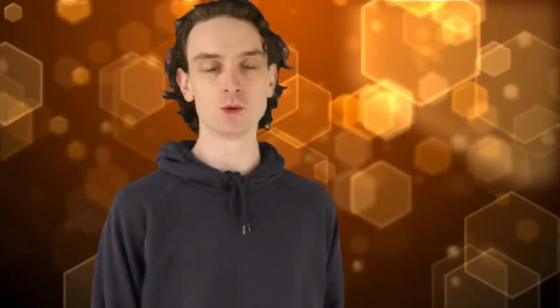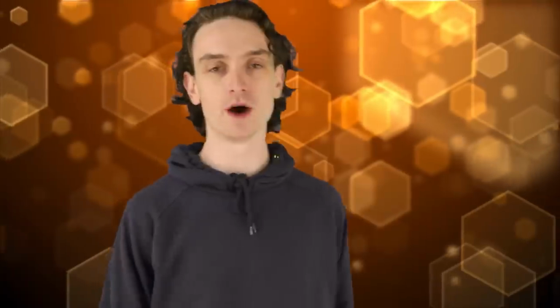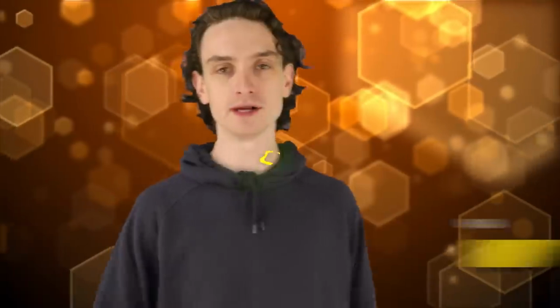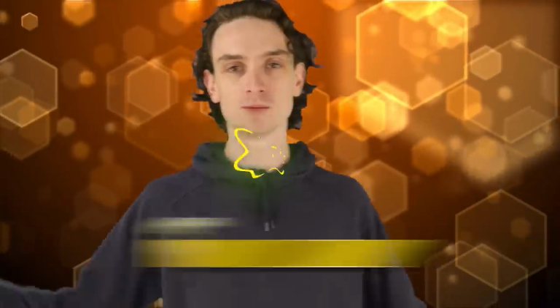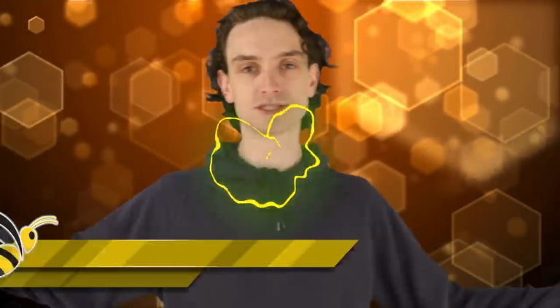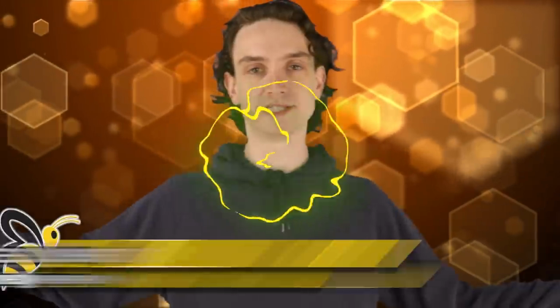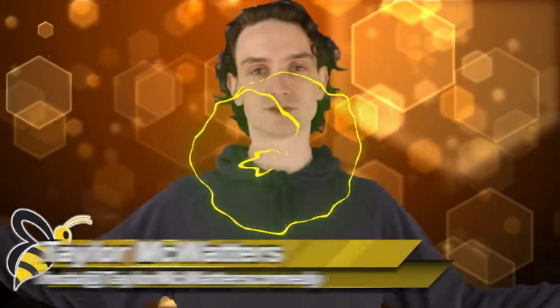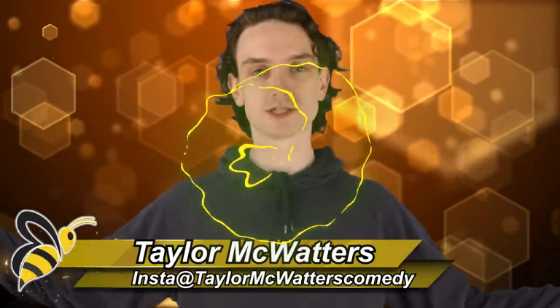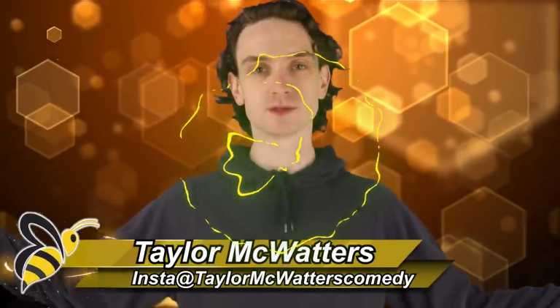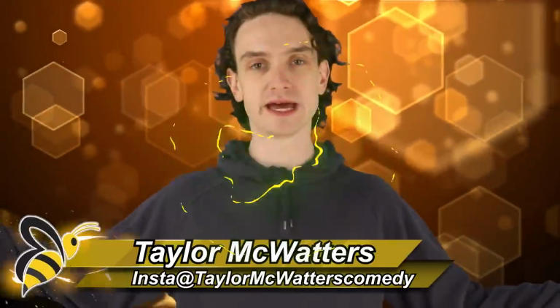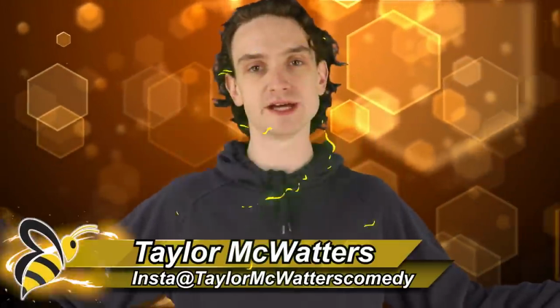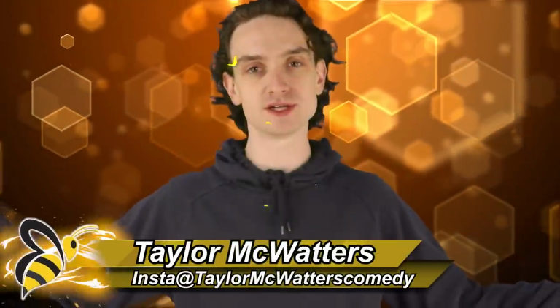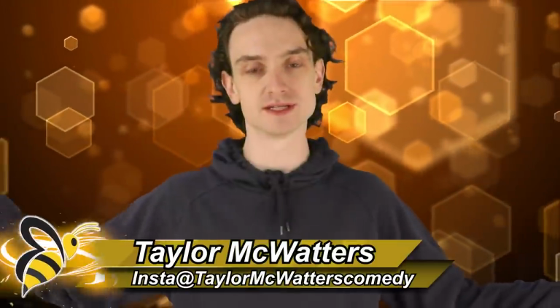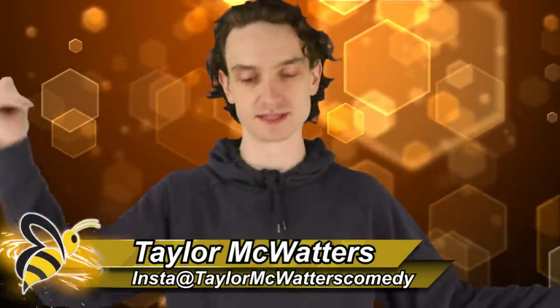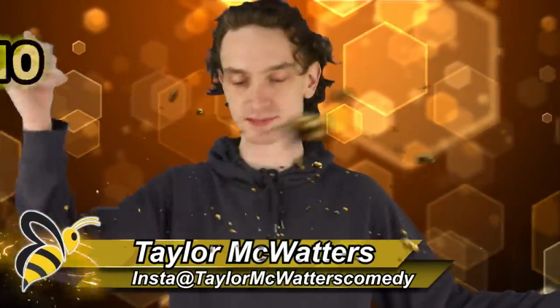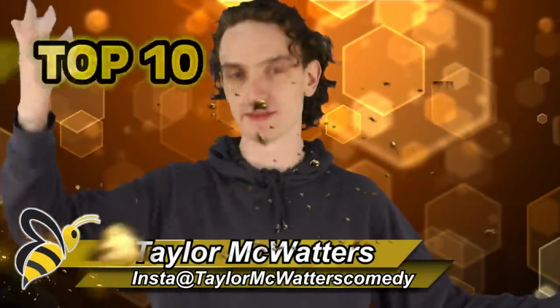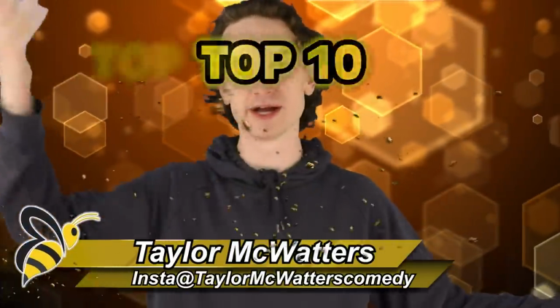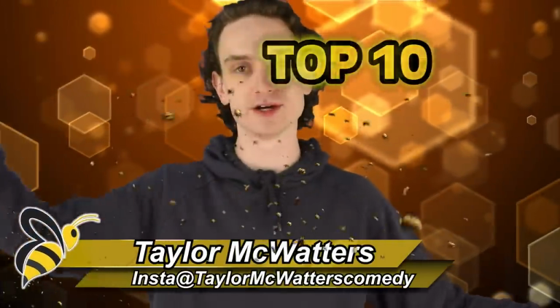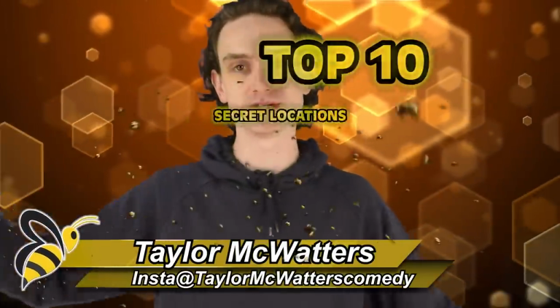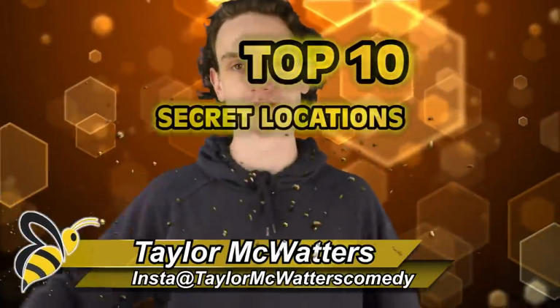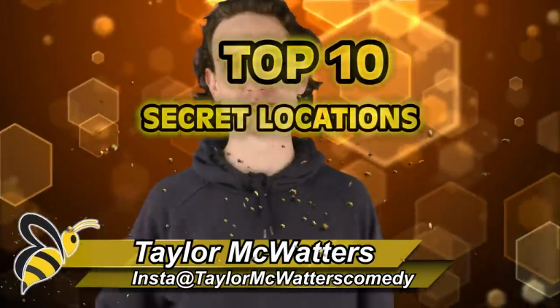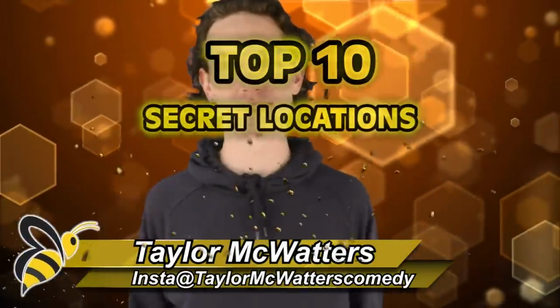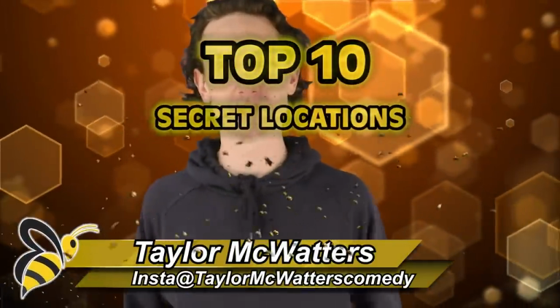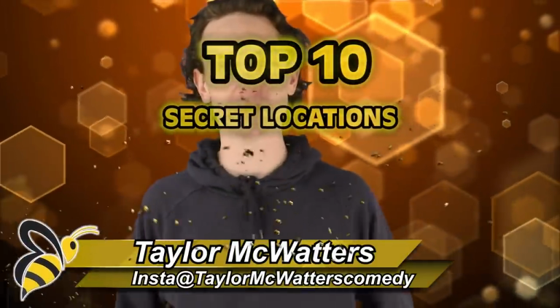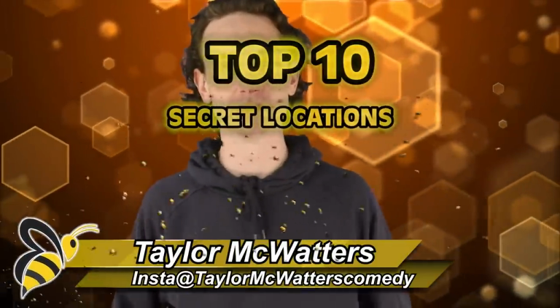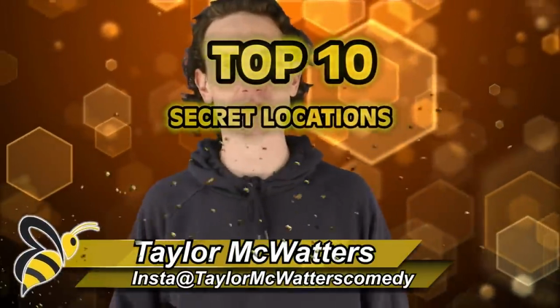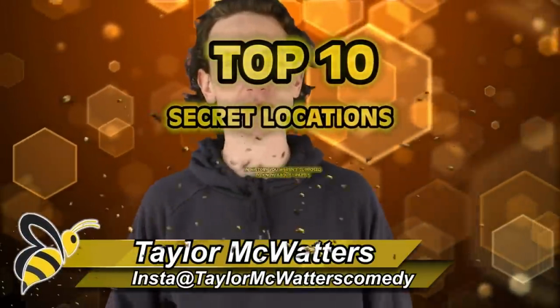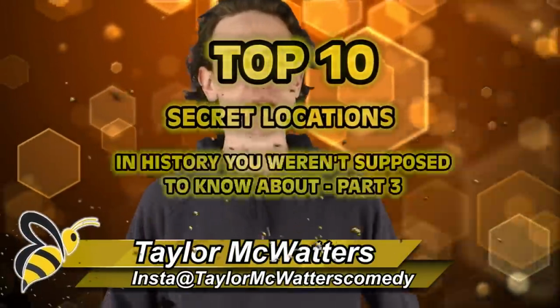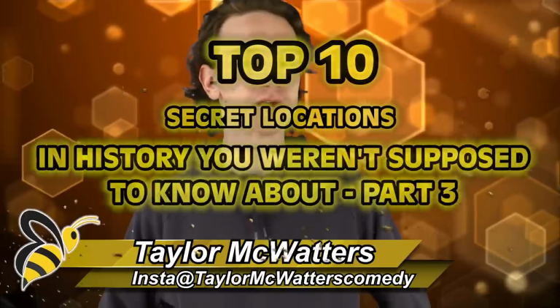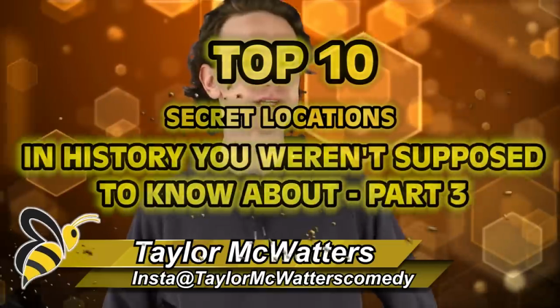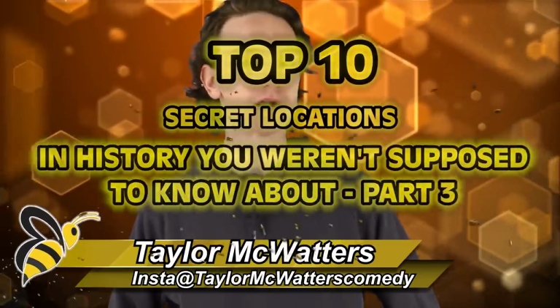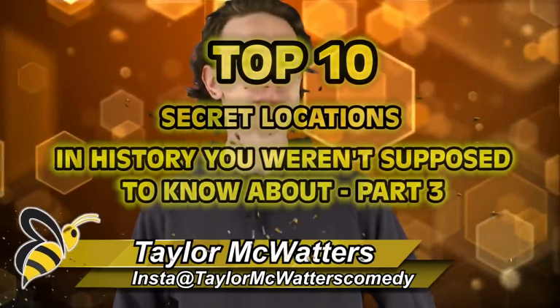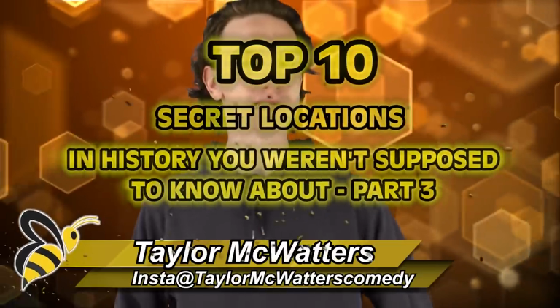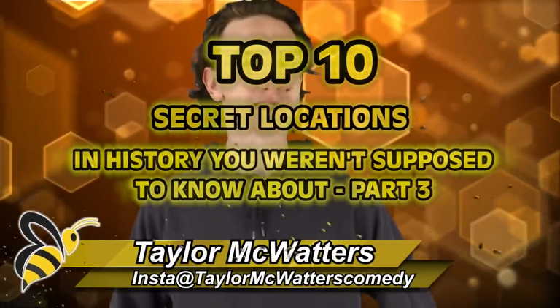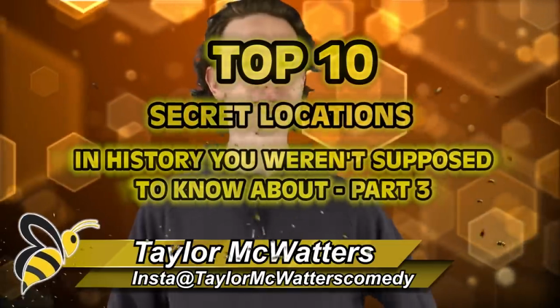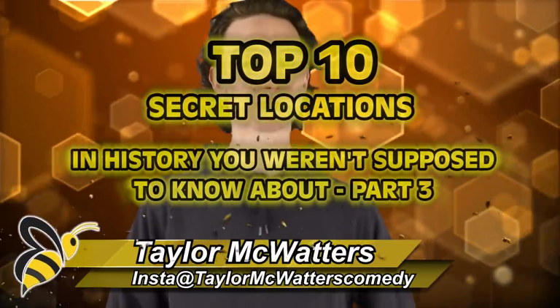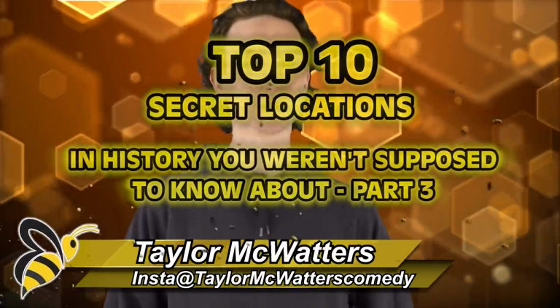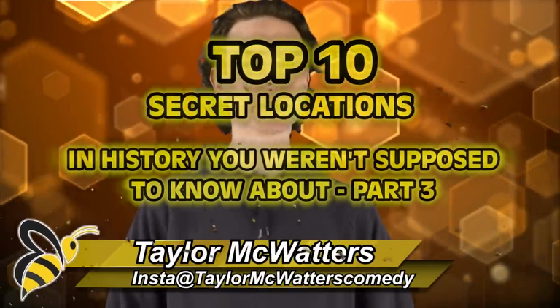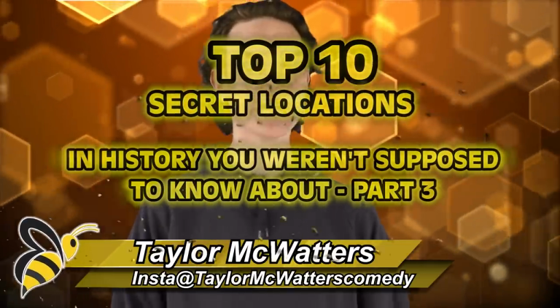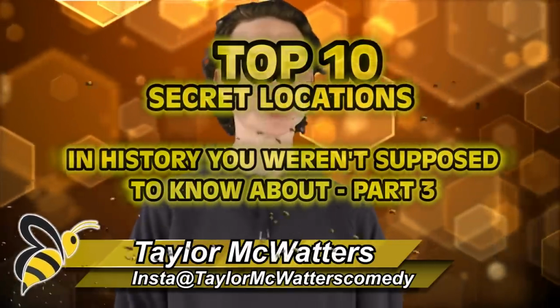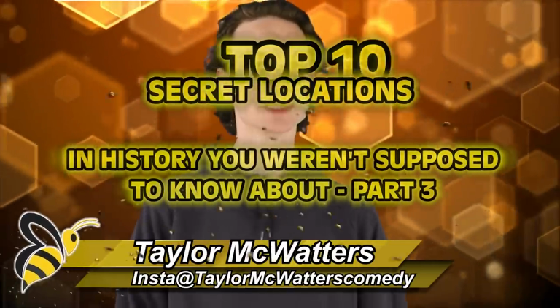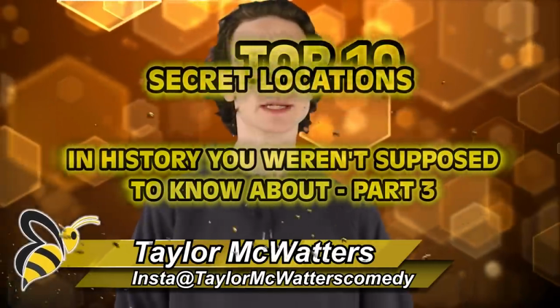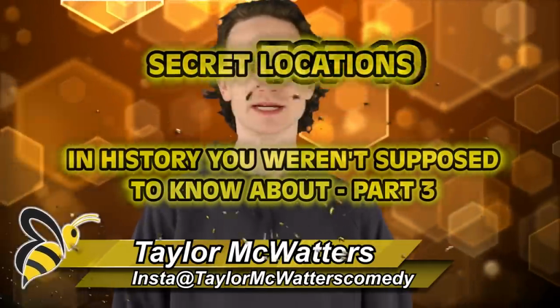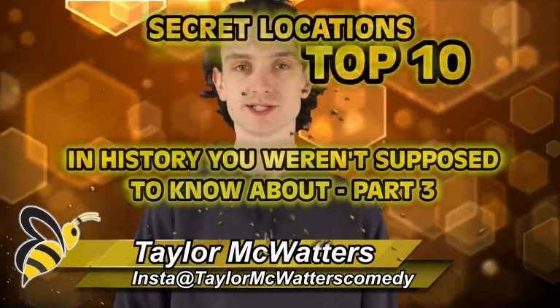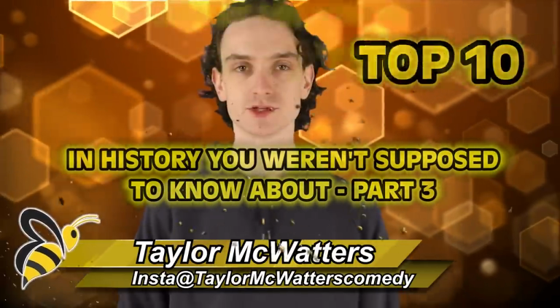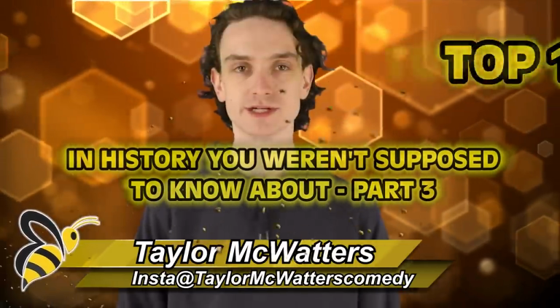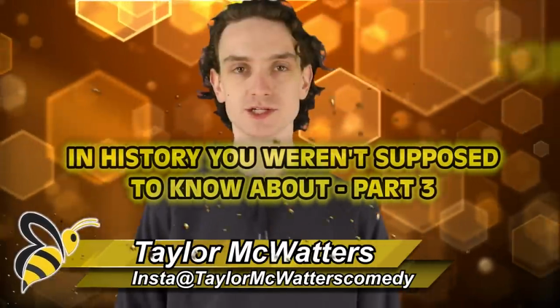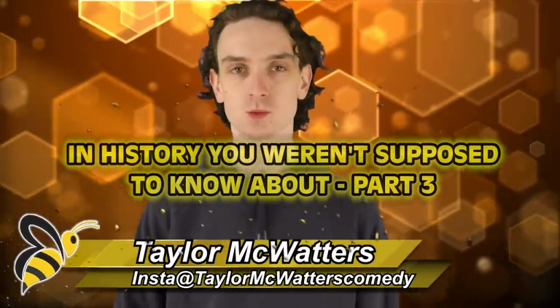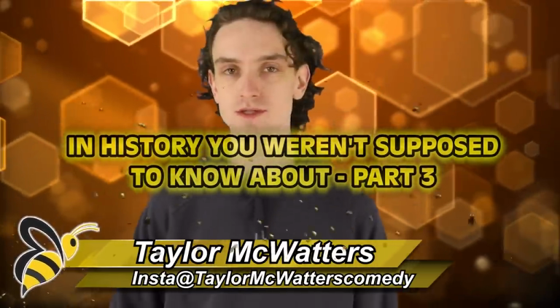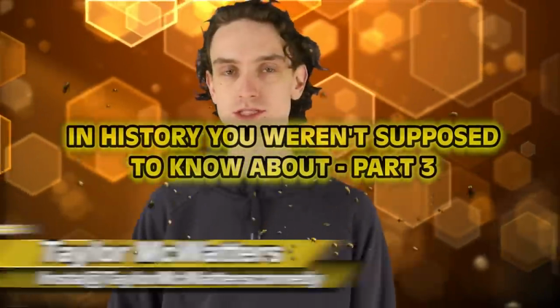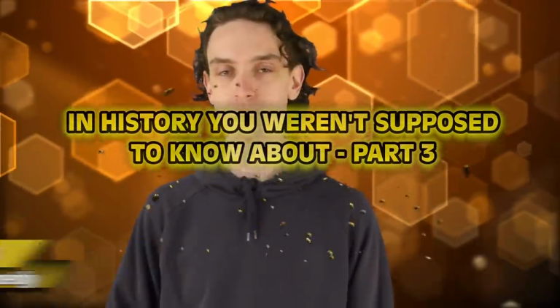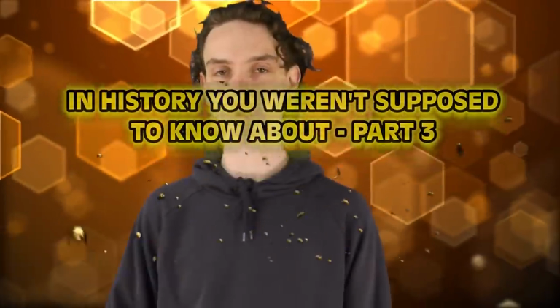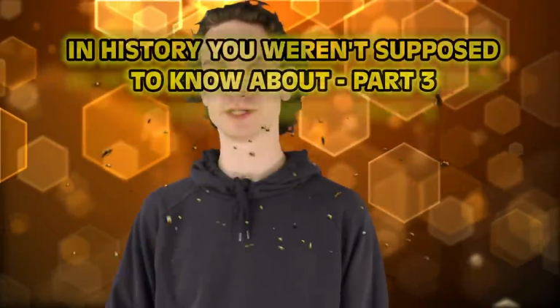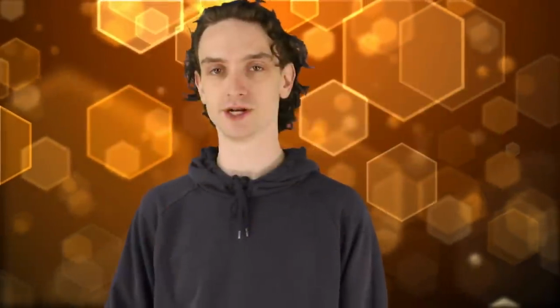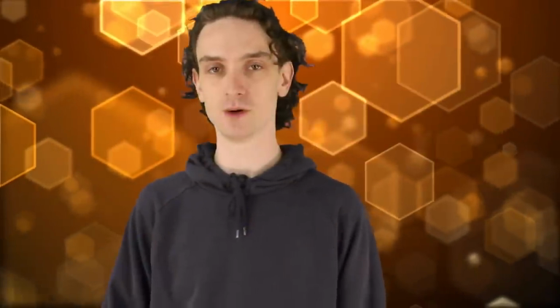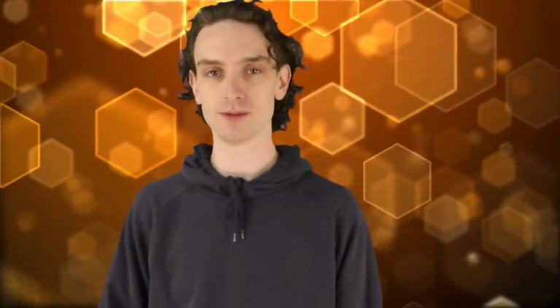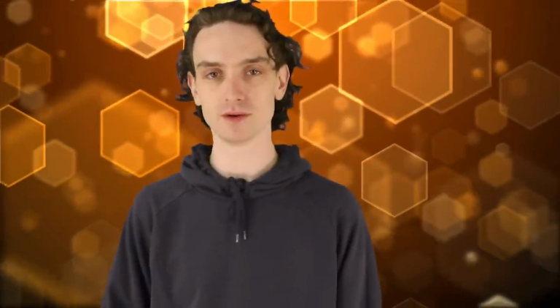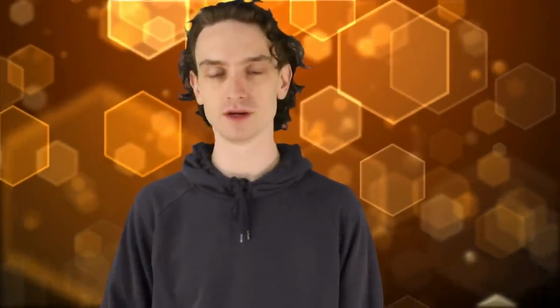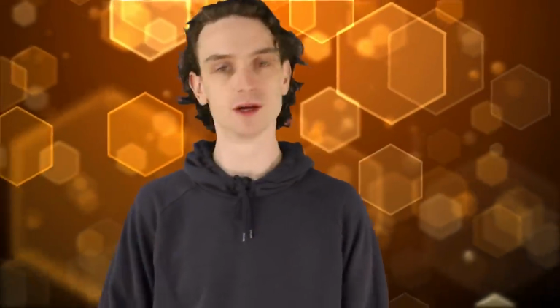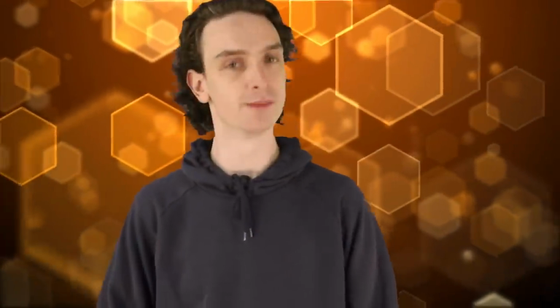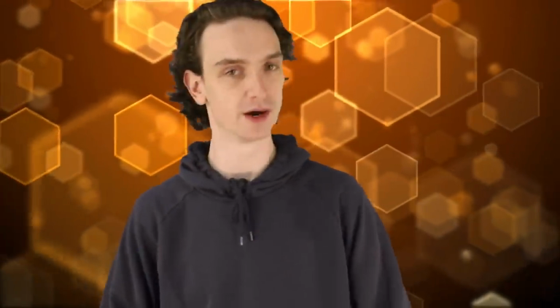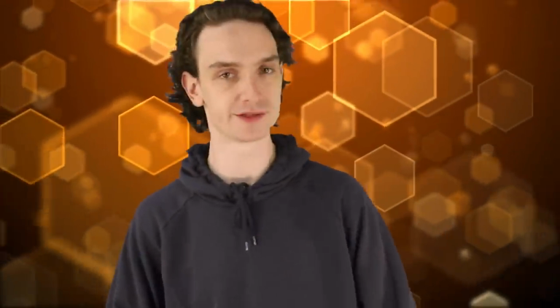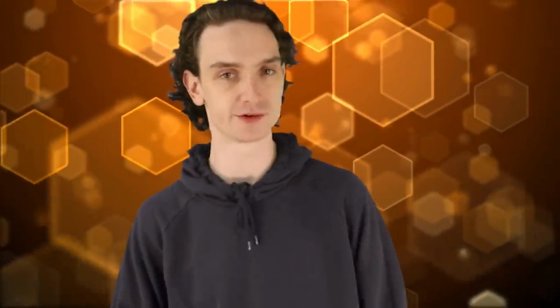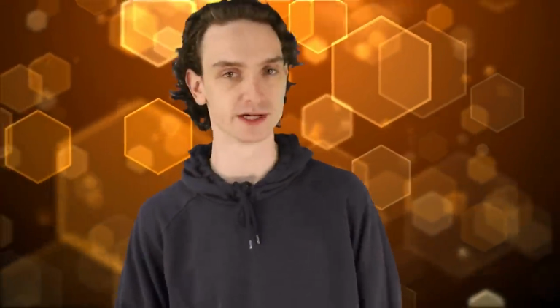You wanted more secret locations. I heard you. Let's do it. Here are the top 10 secret locations in history you weren't supposed to know about. Part 3.